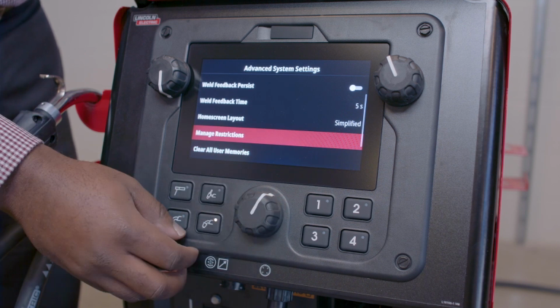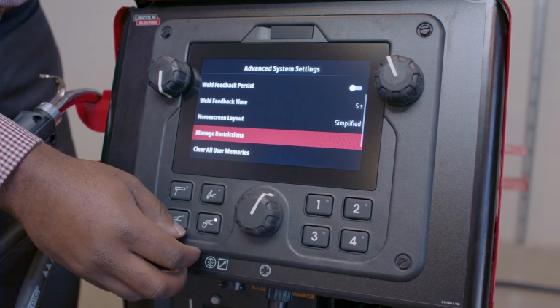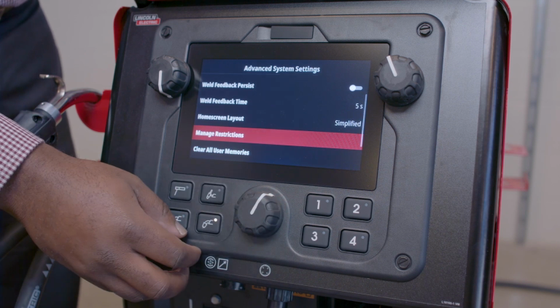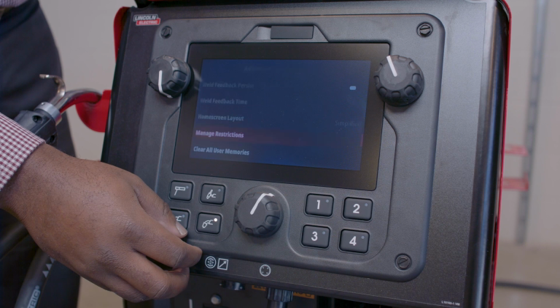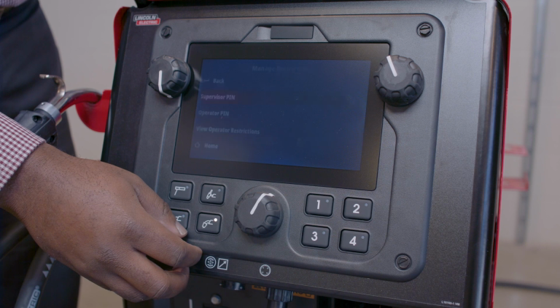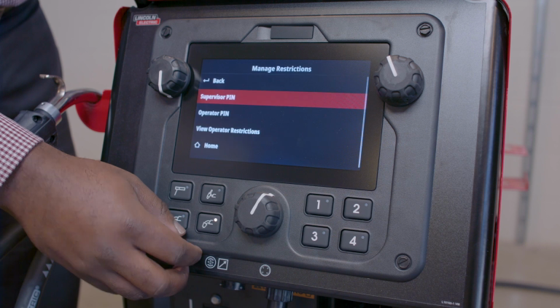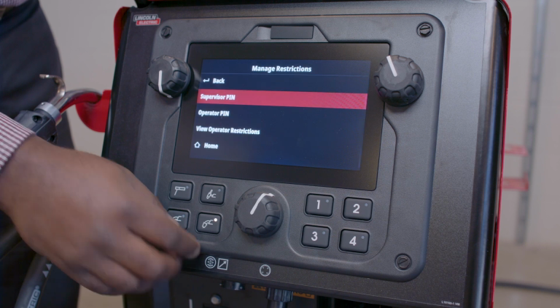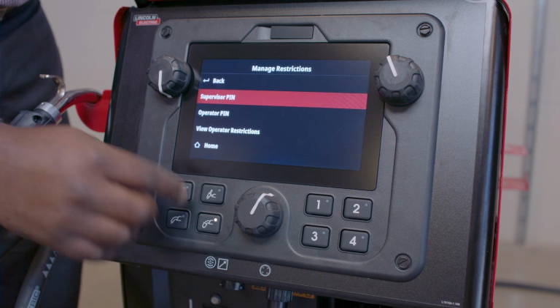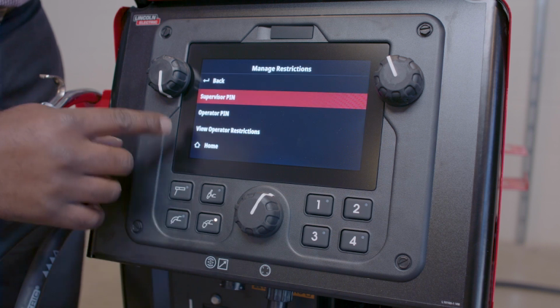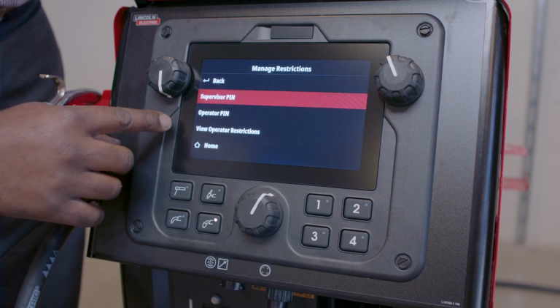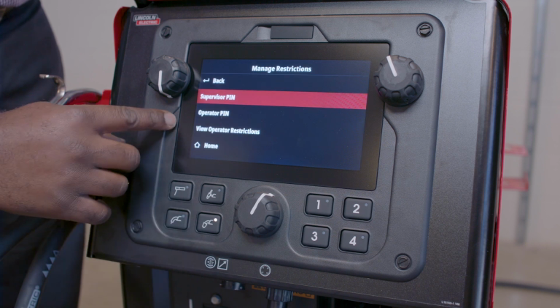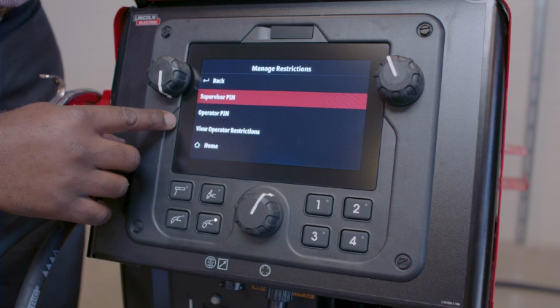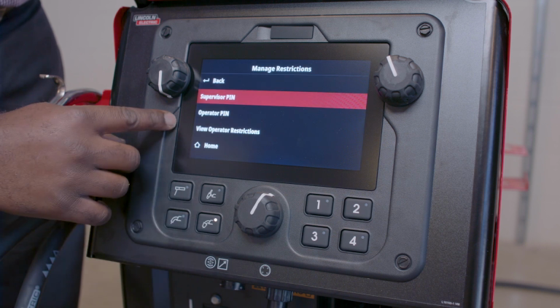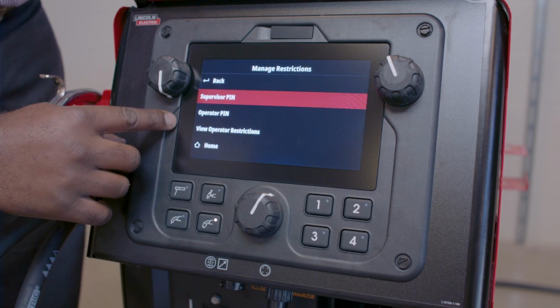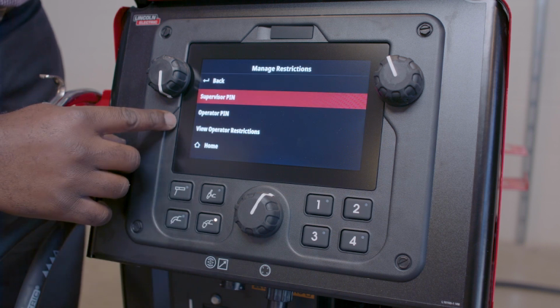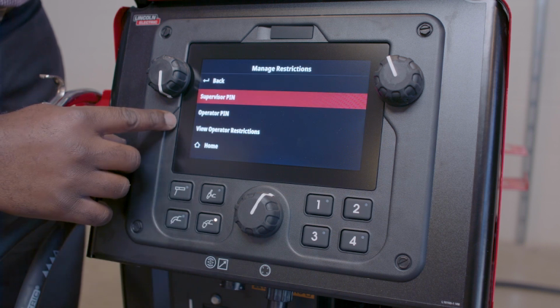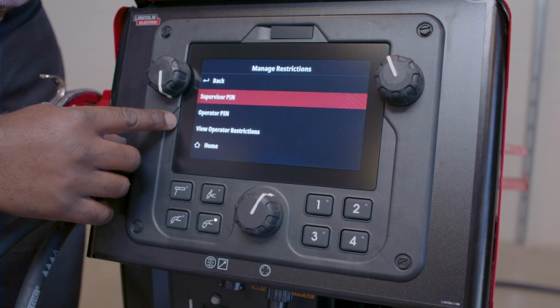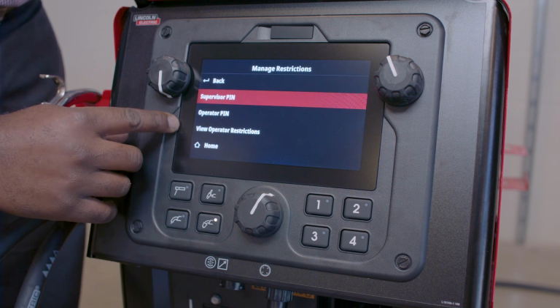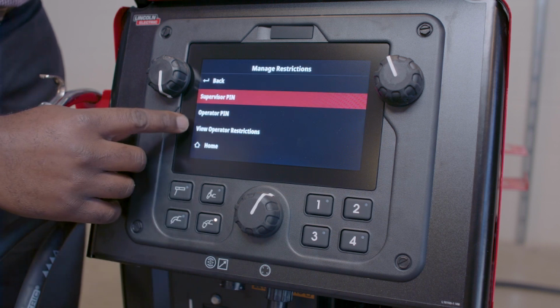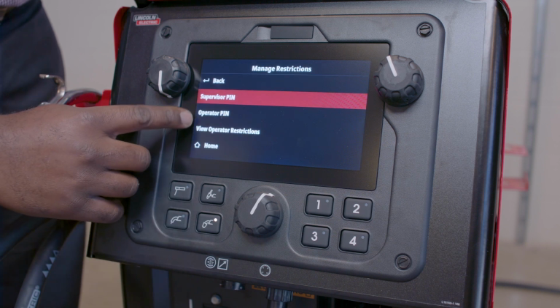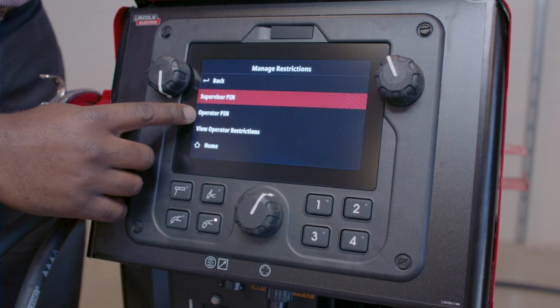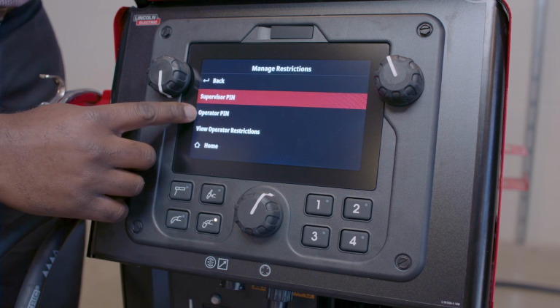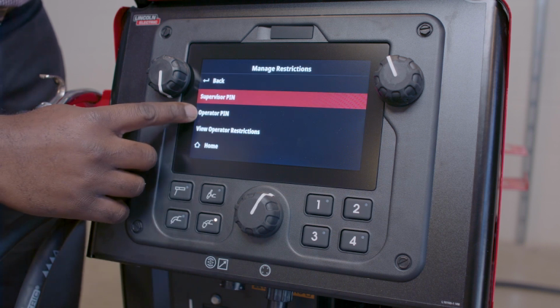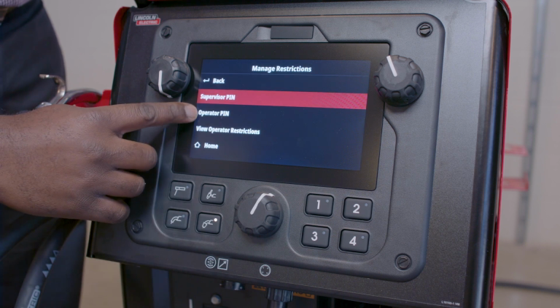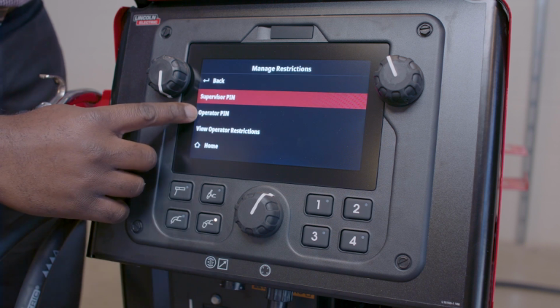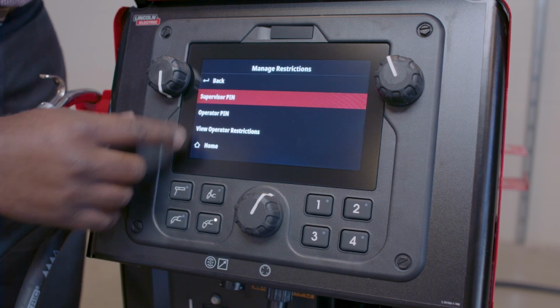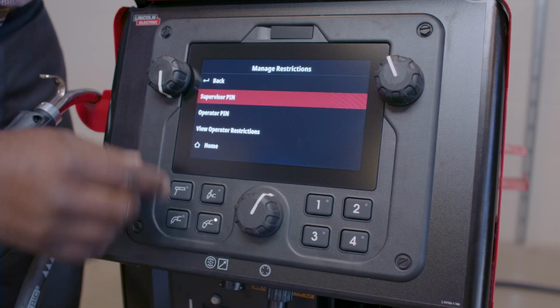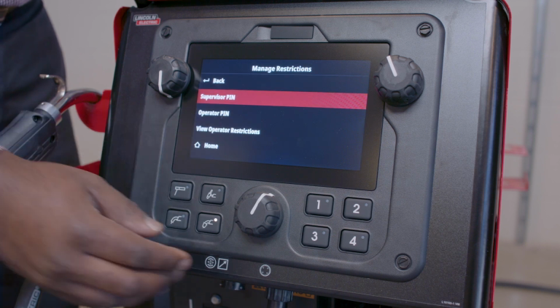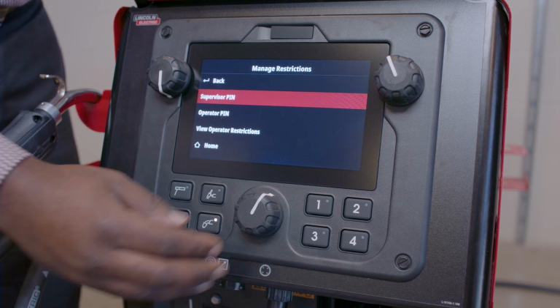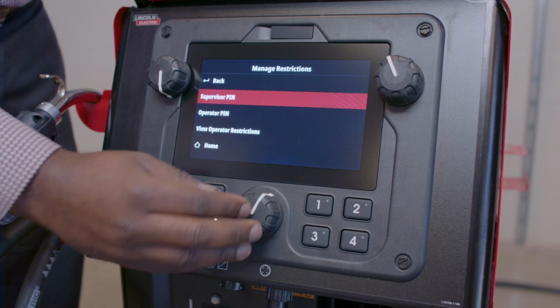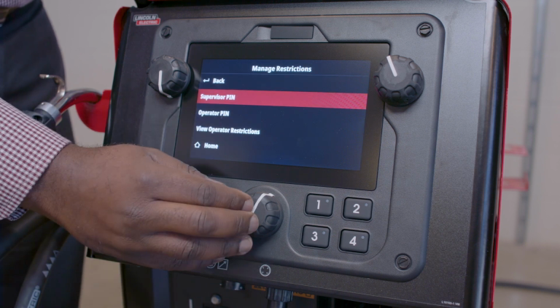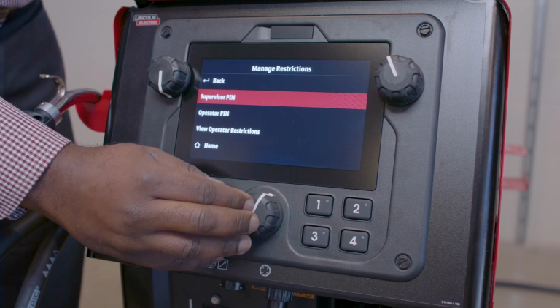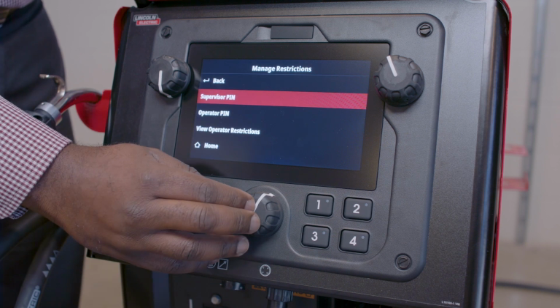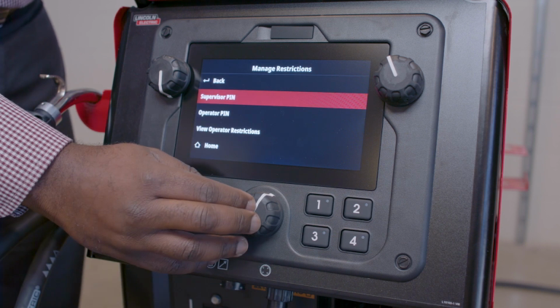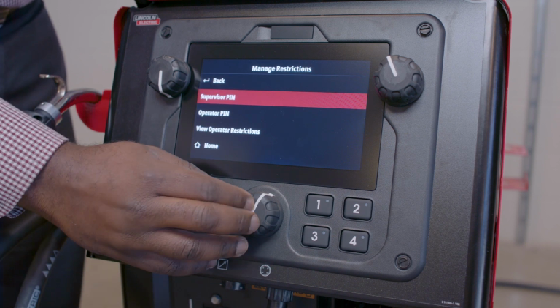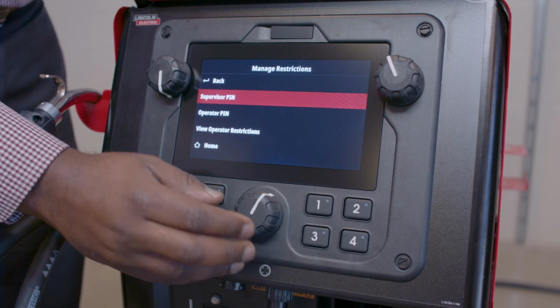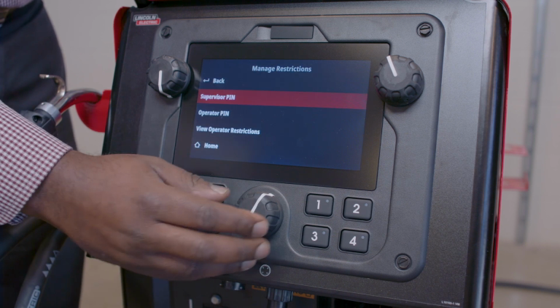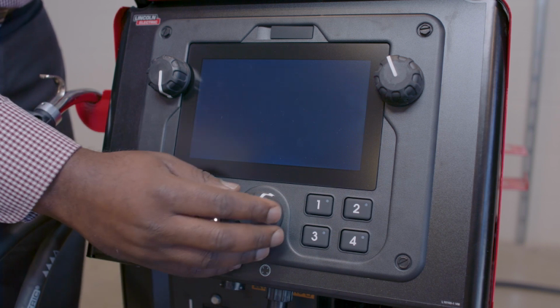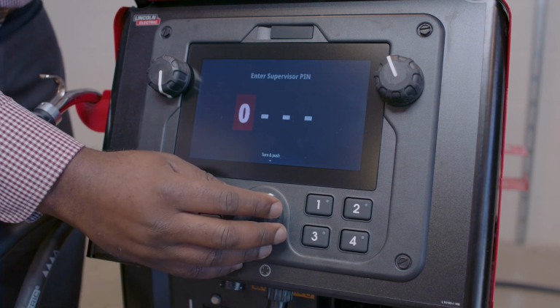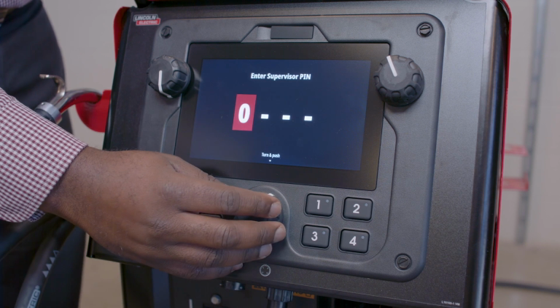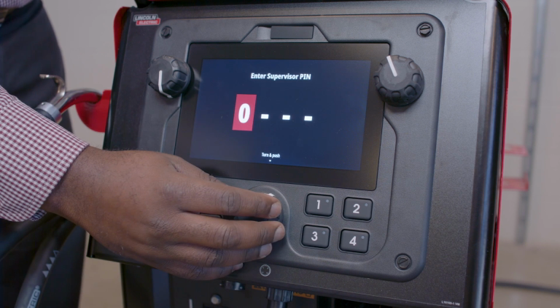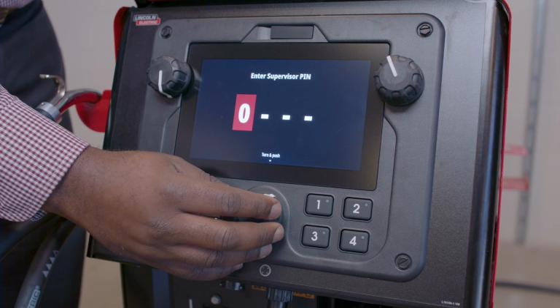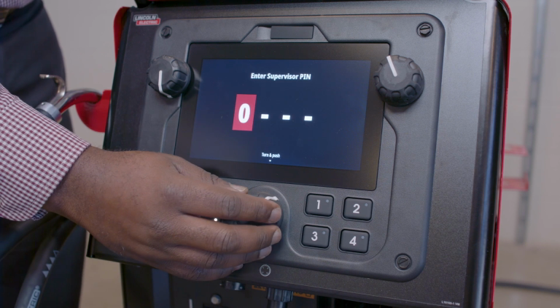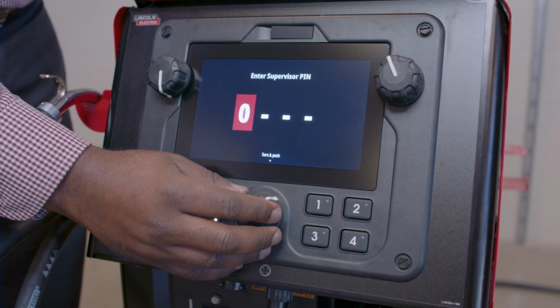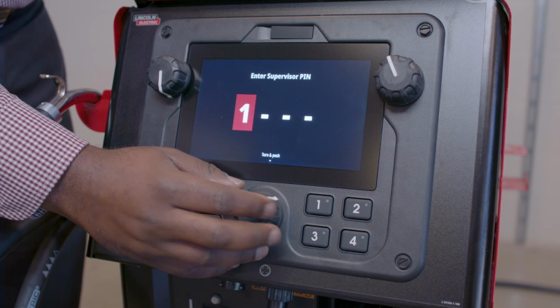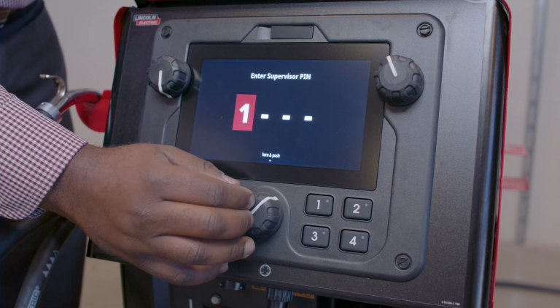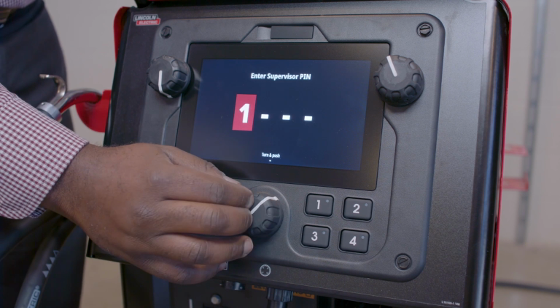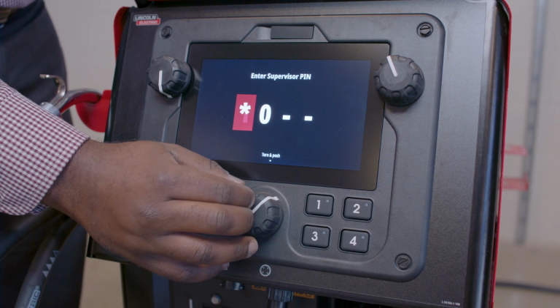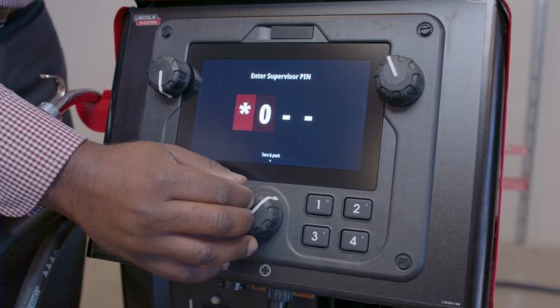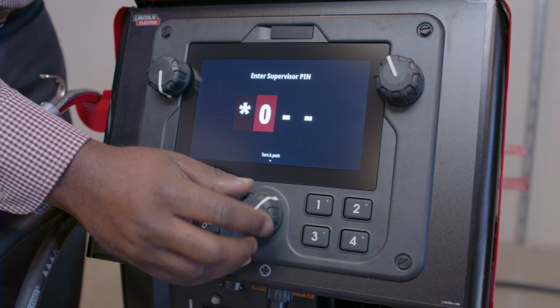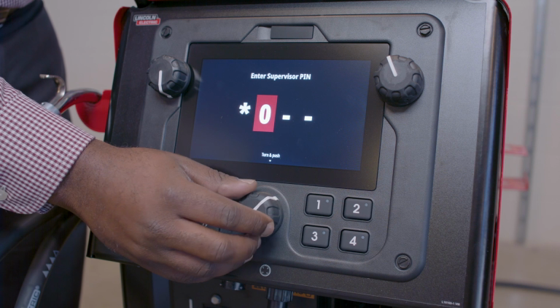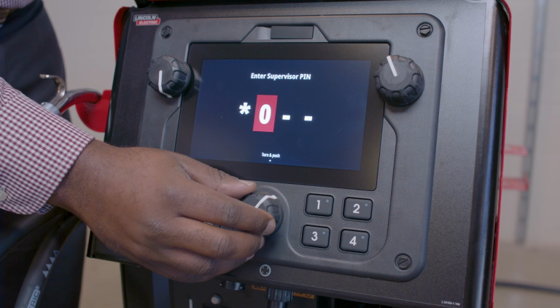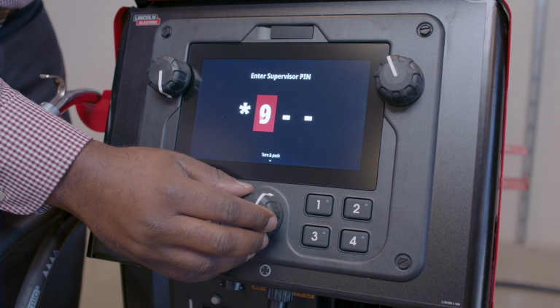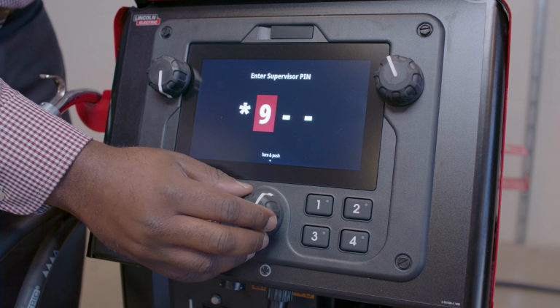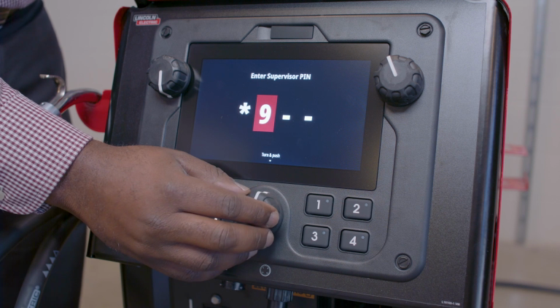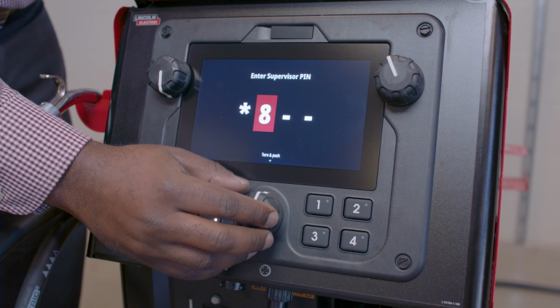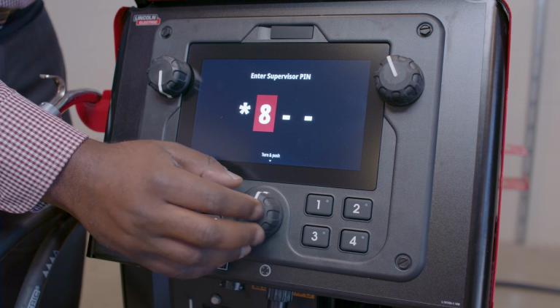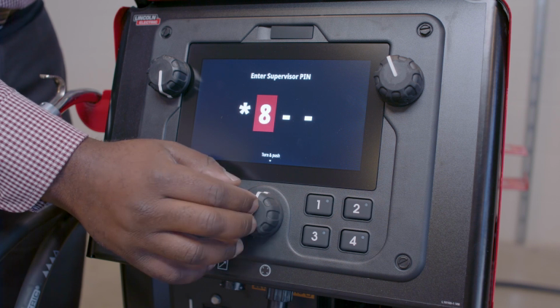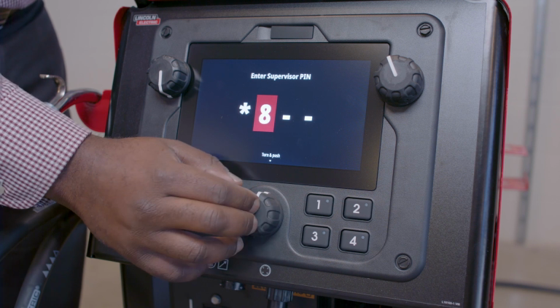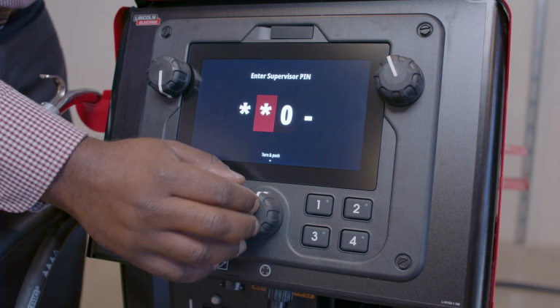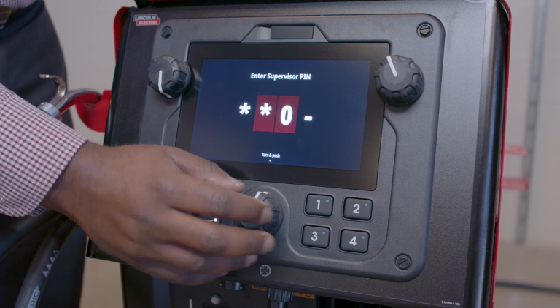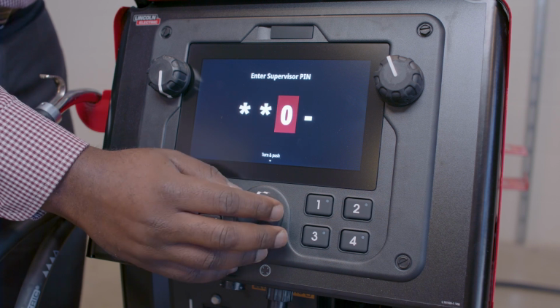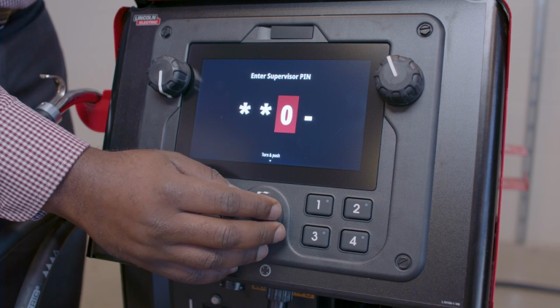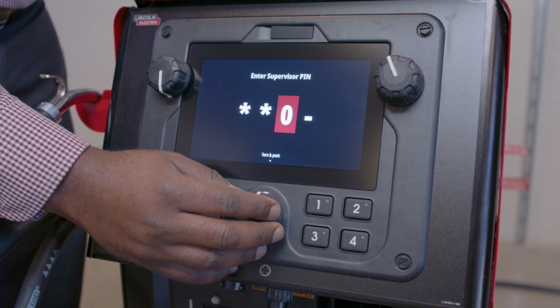I'm going to go to the Manage Restrictions screen and enter the Supervisor pin. My Supervisor pin is 1895.